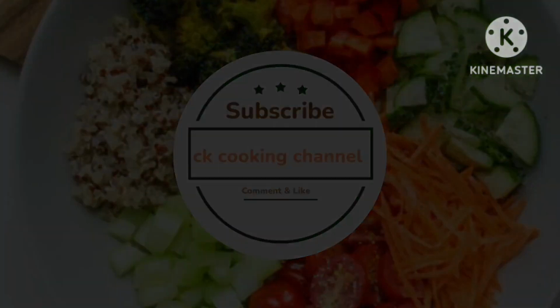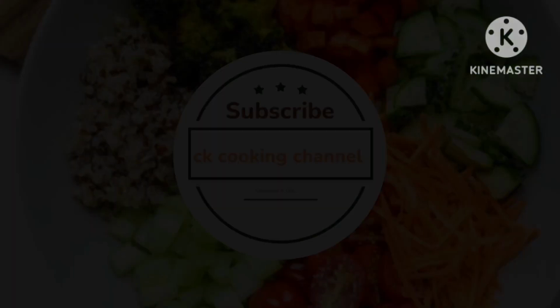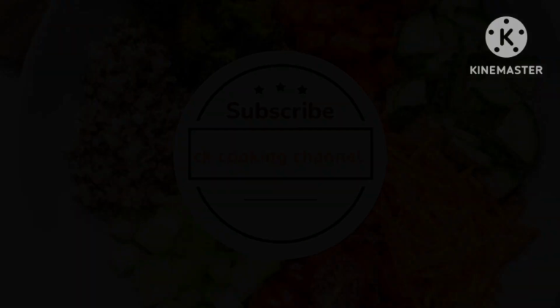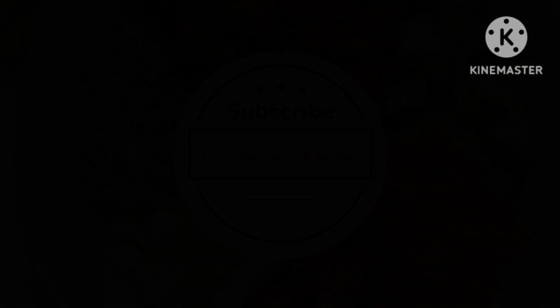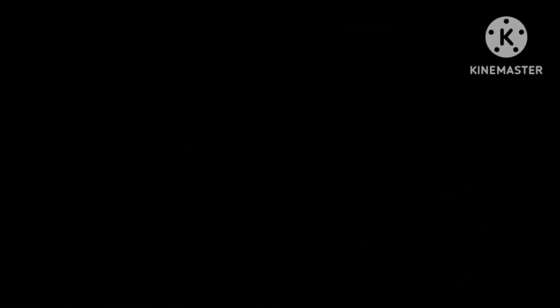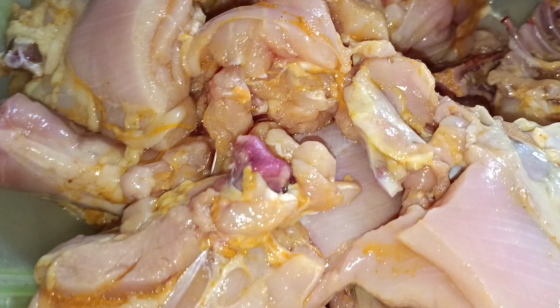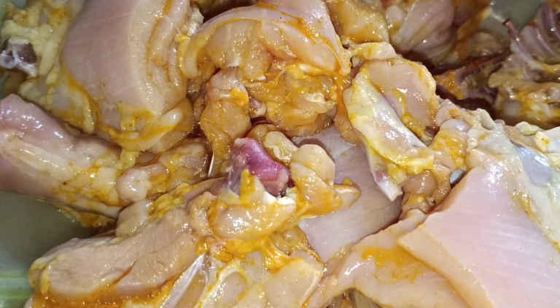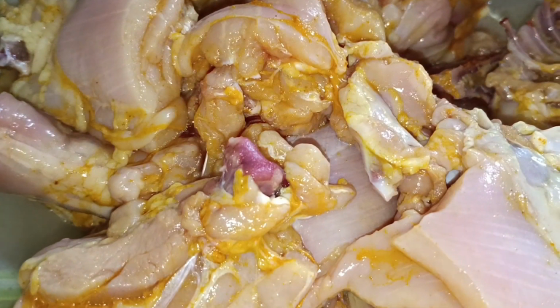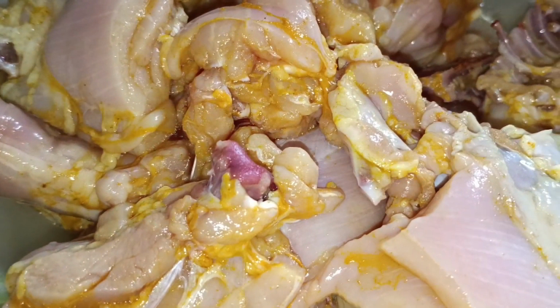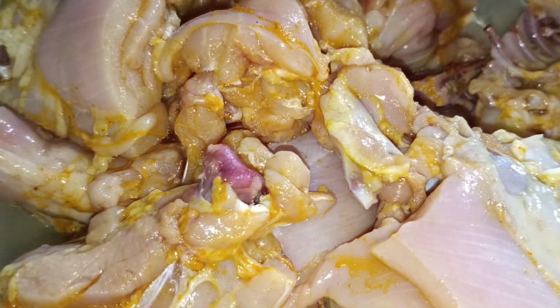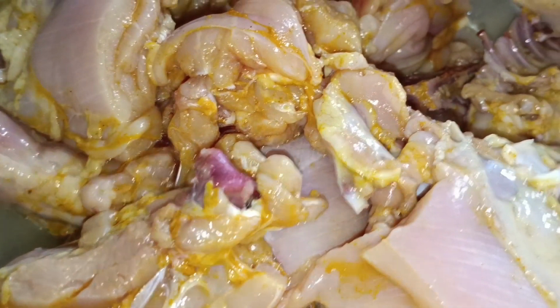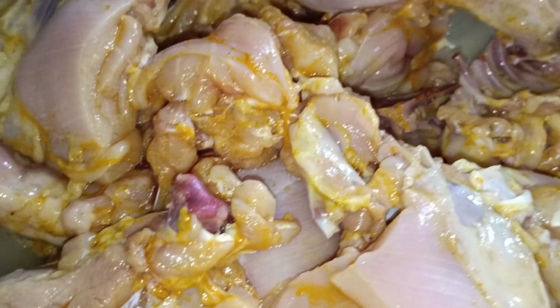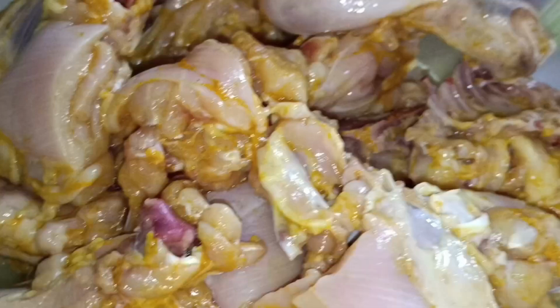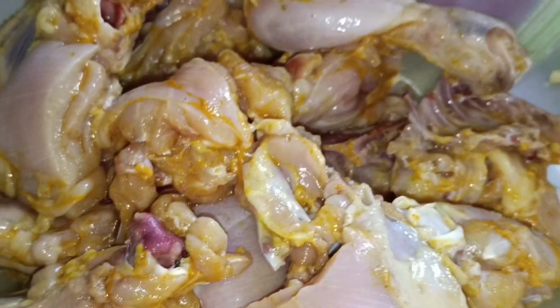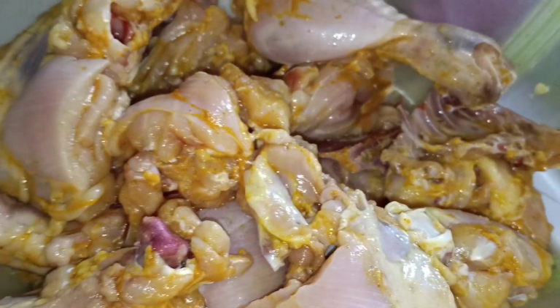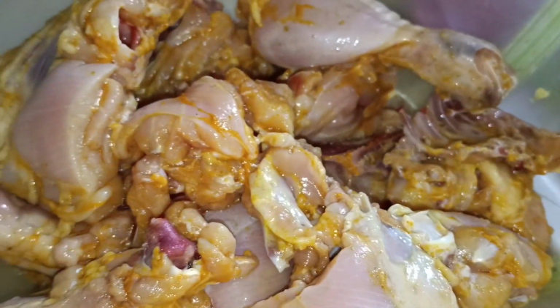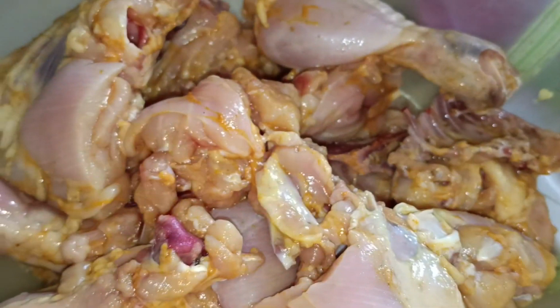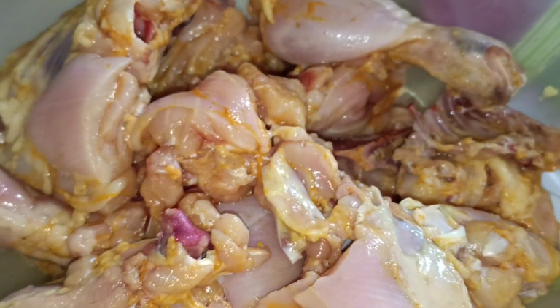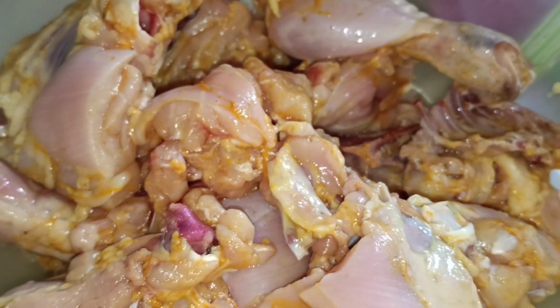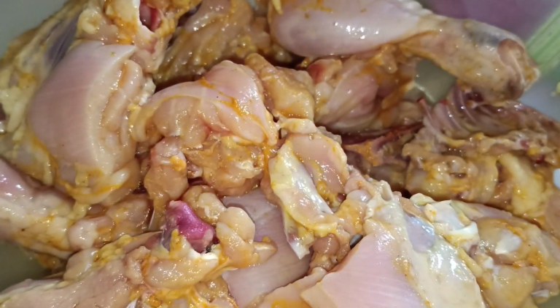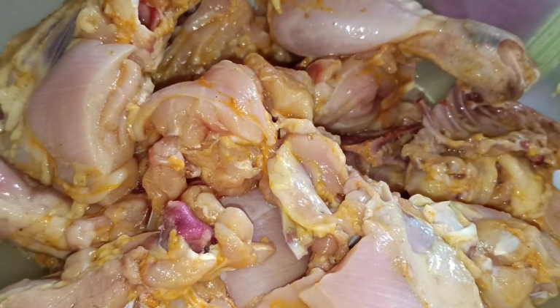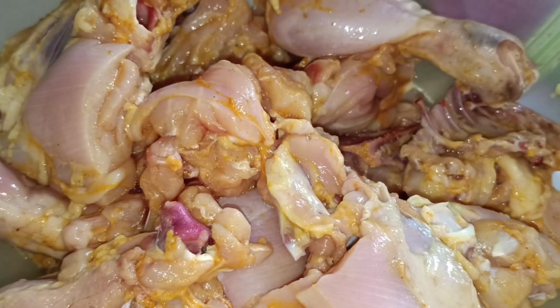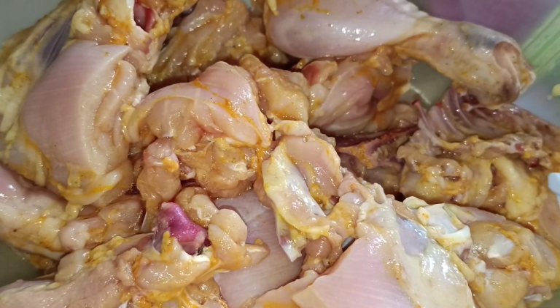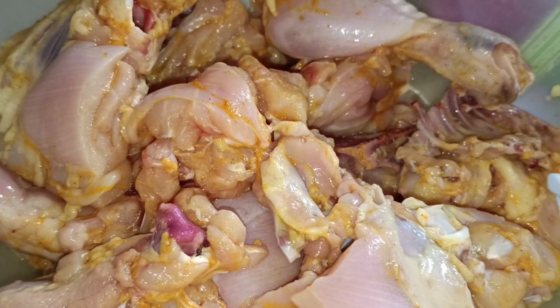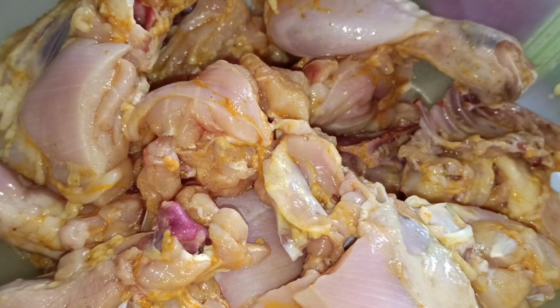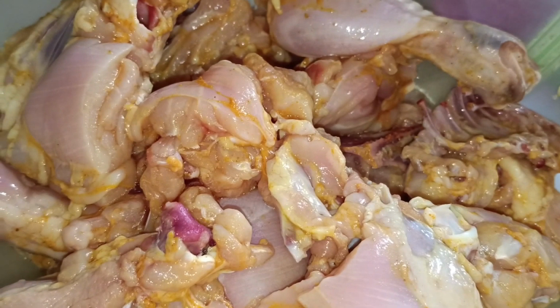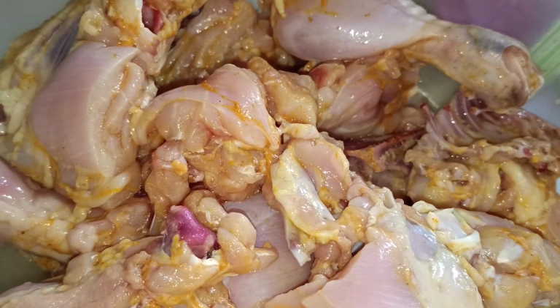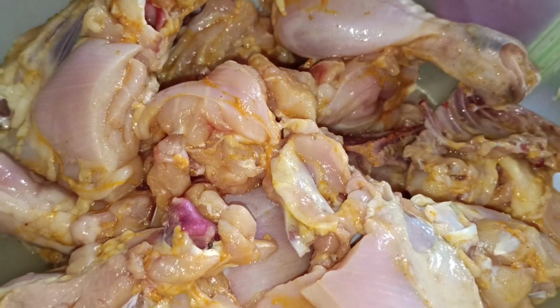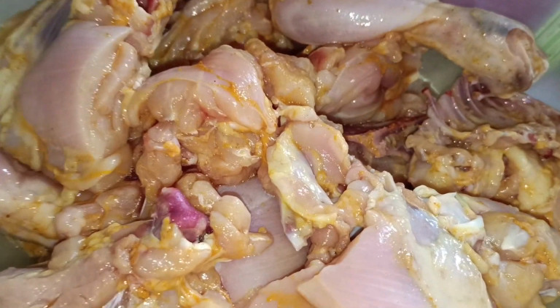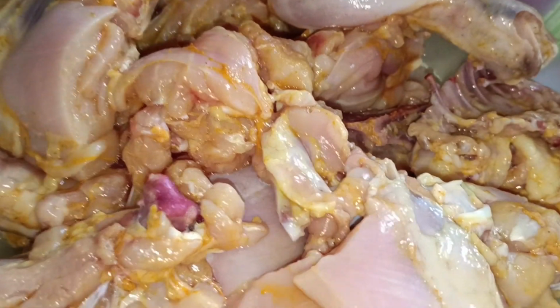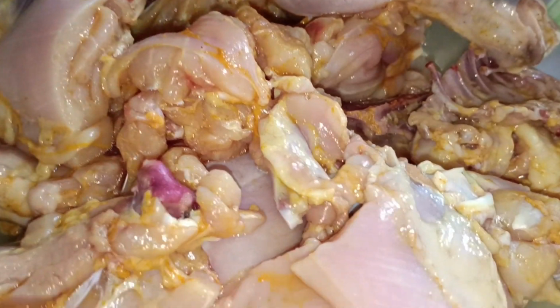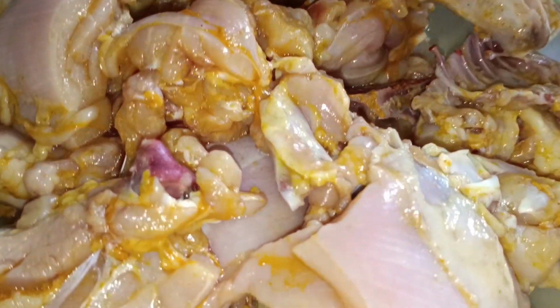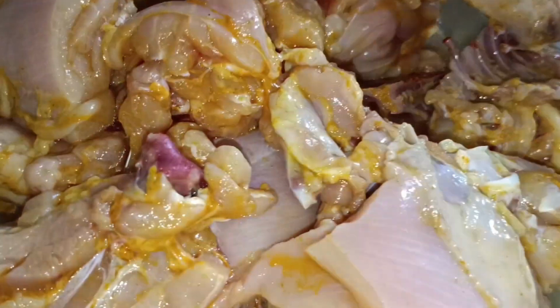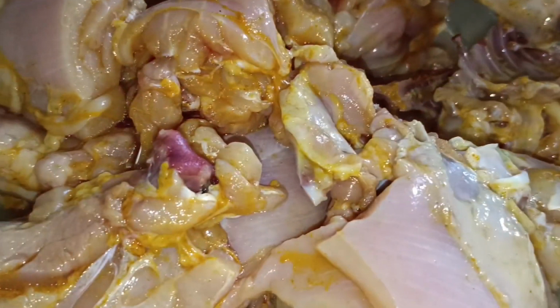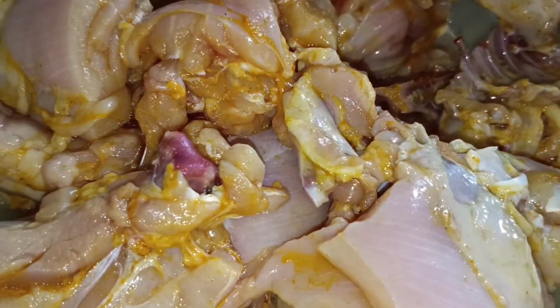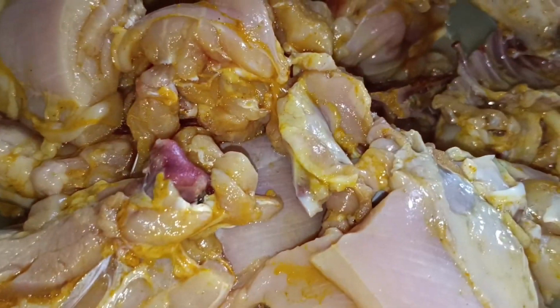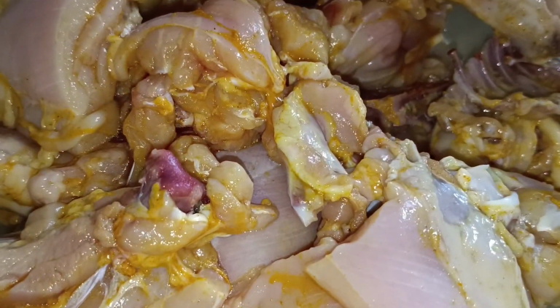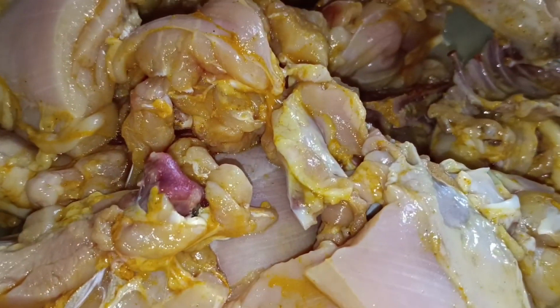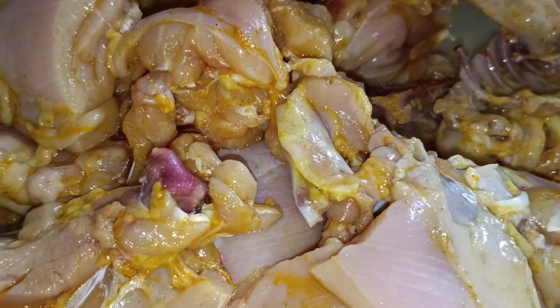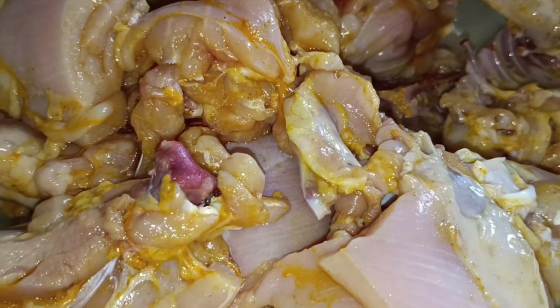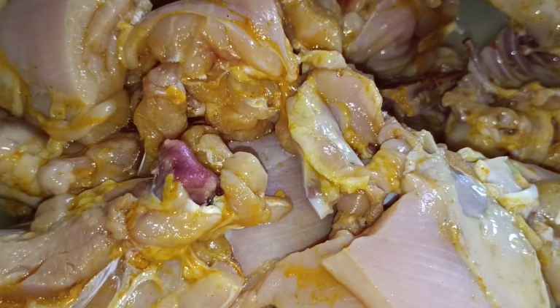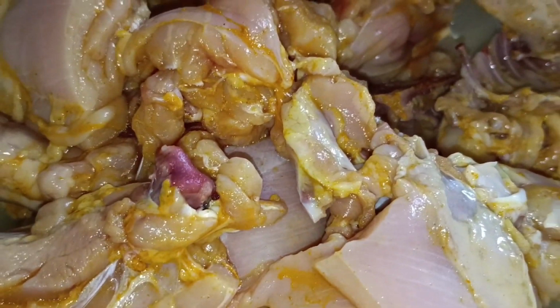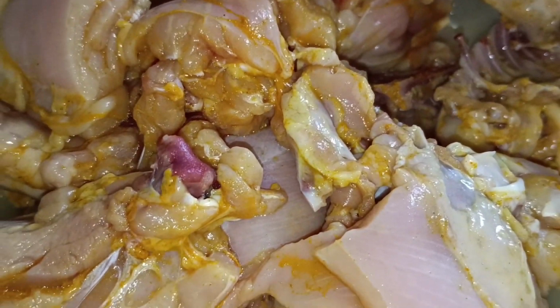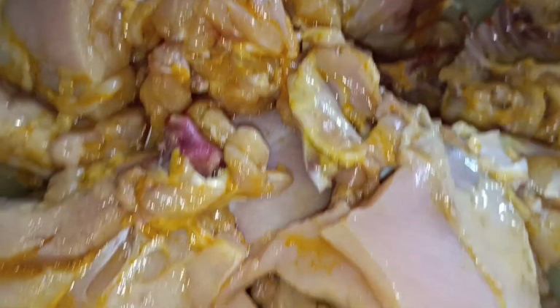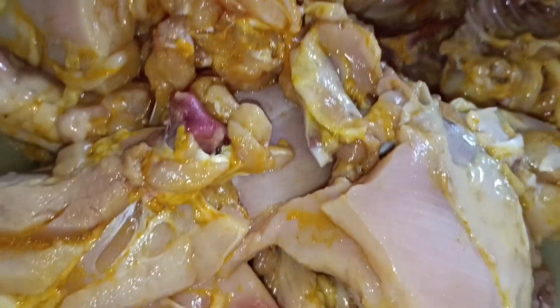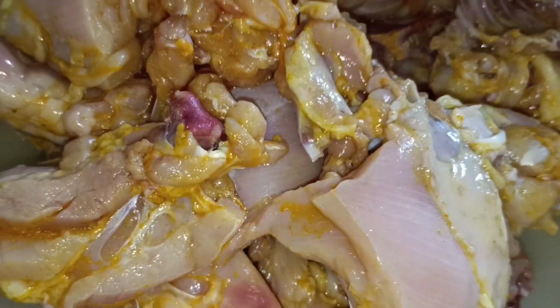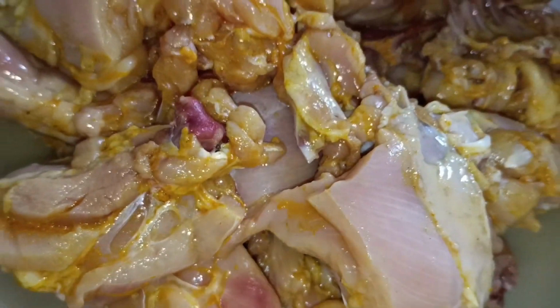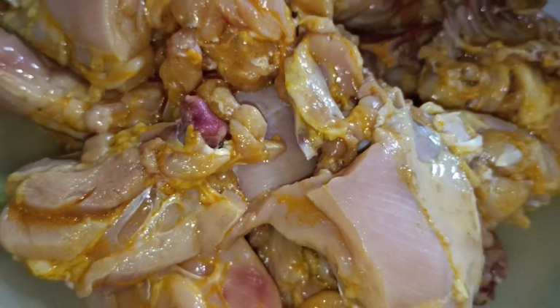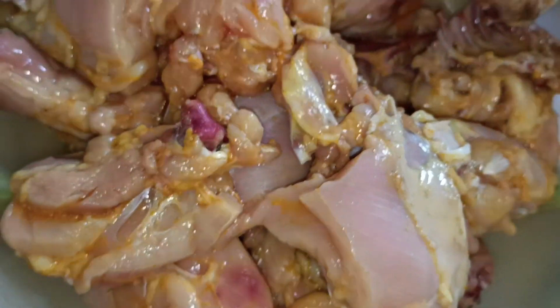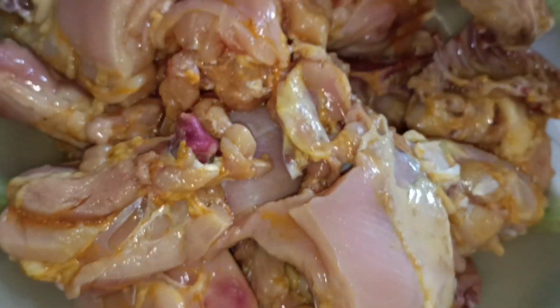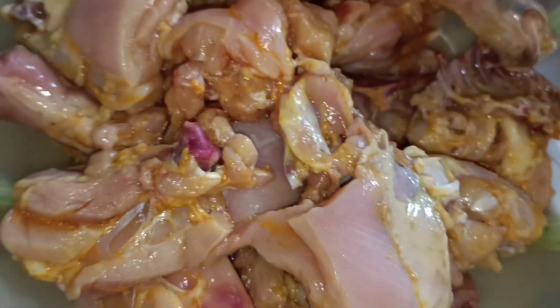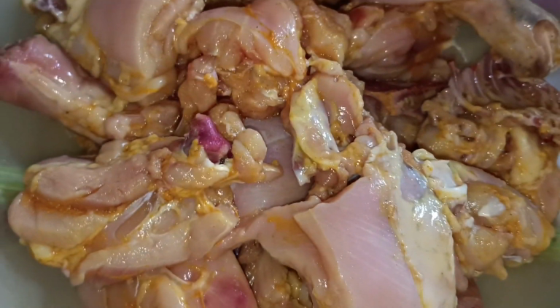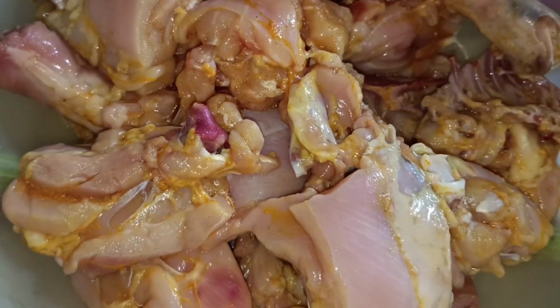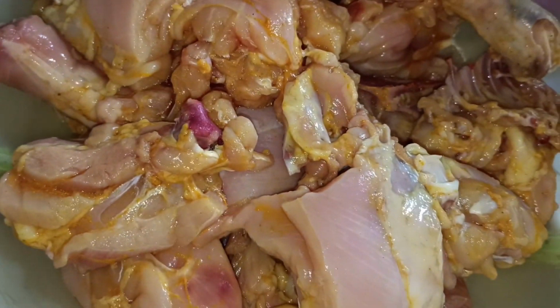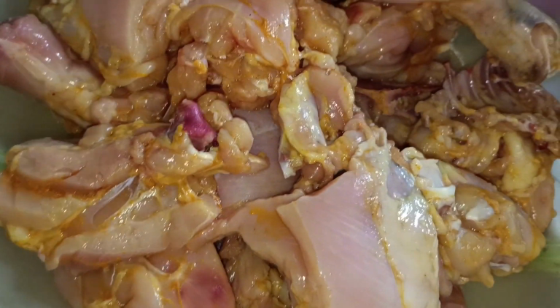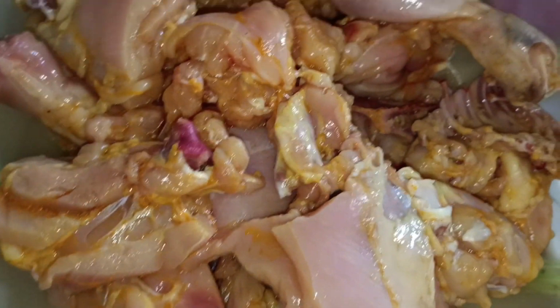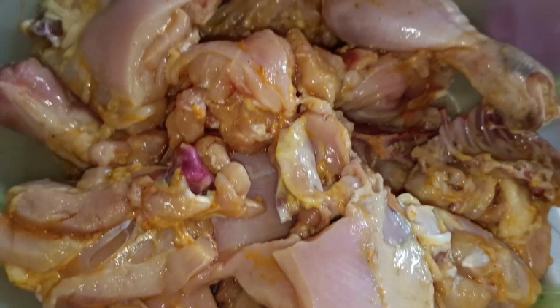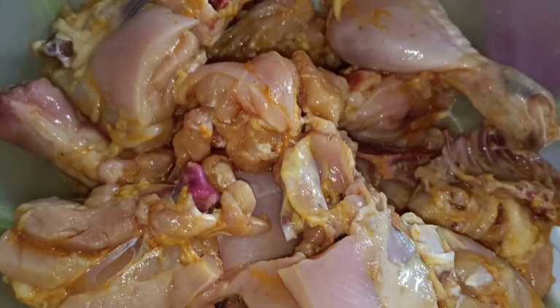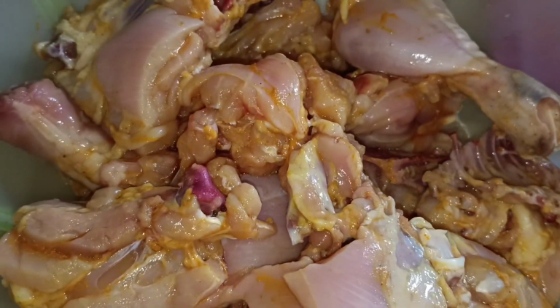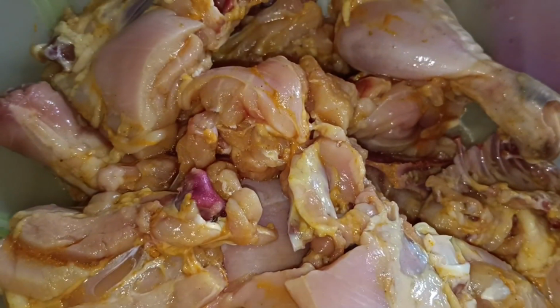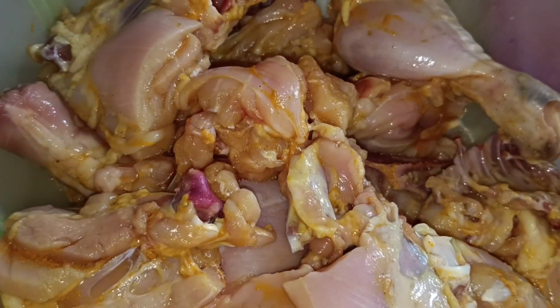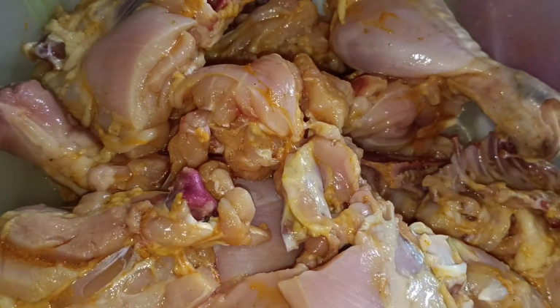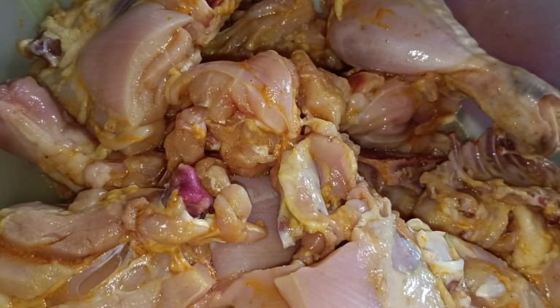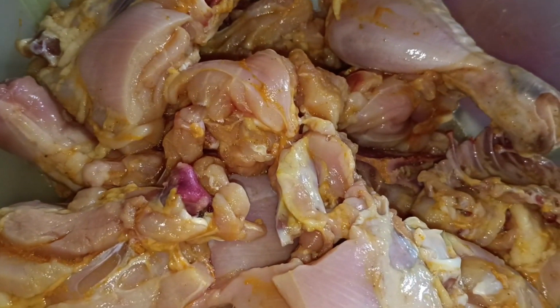This is the cooking channel for chicken. Cut the chicken in half.